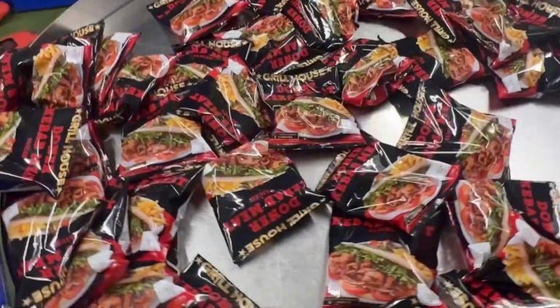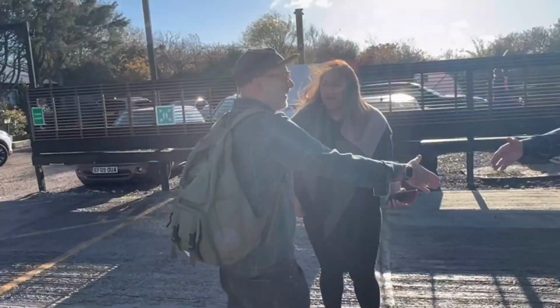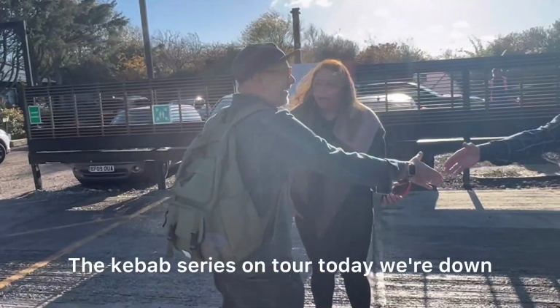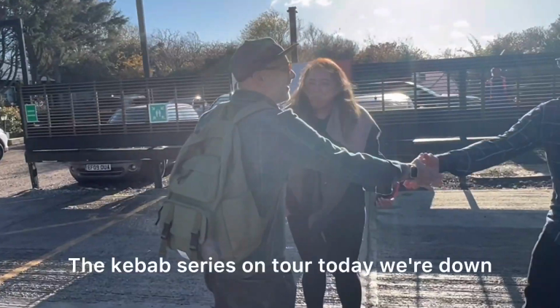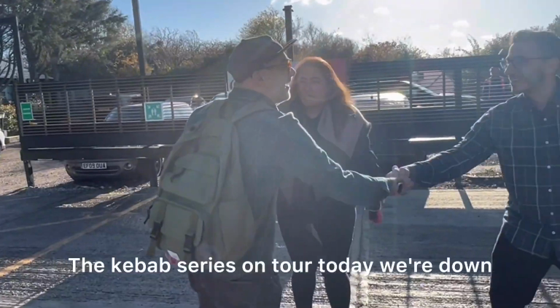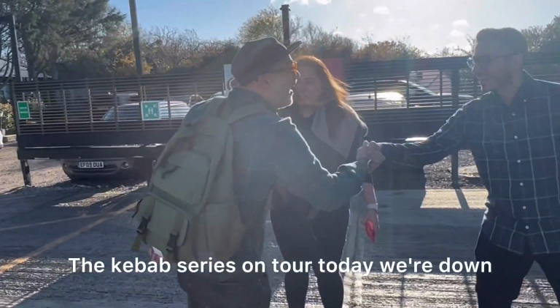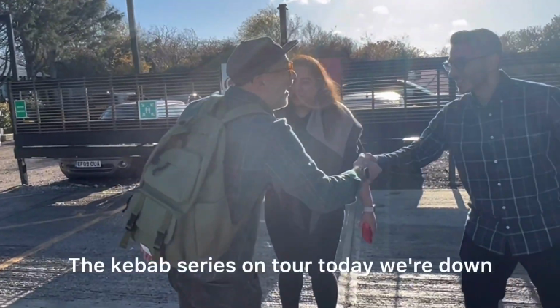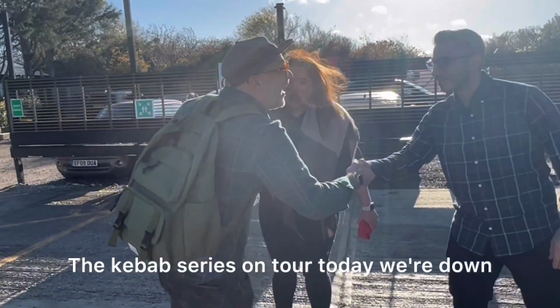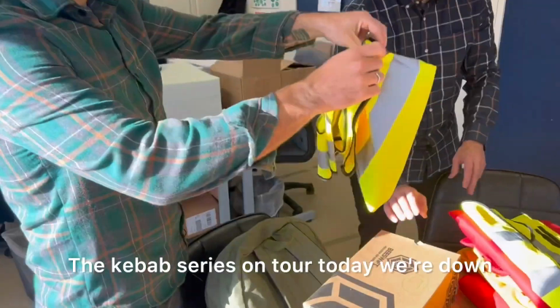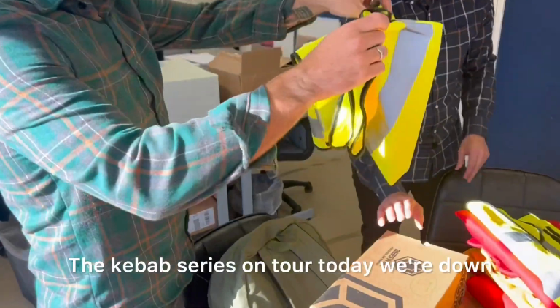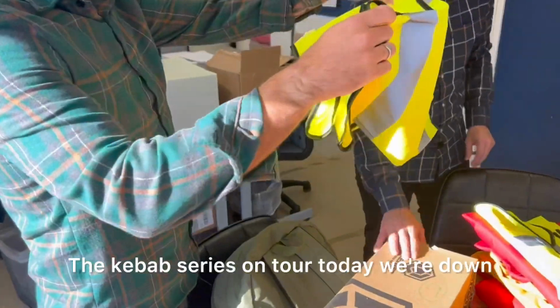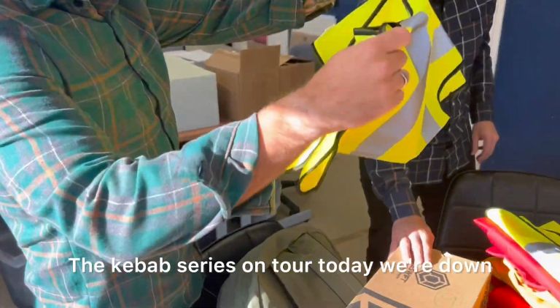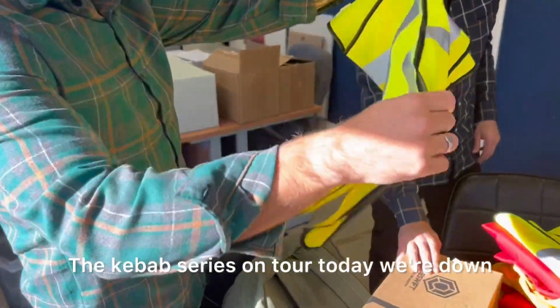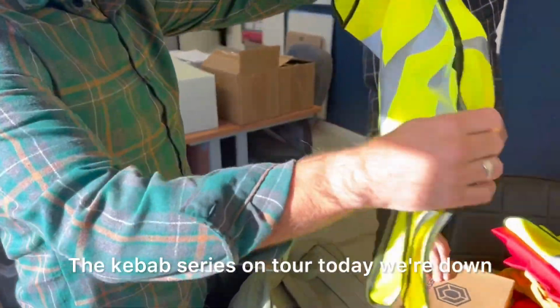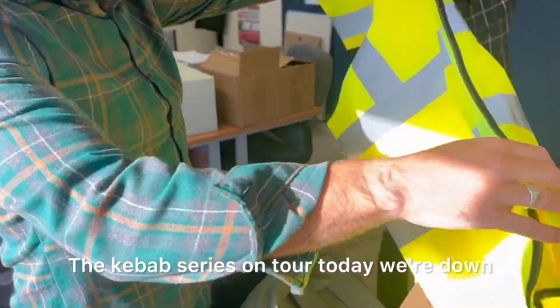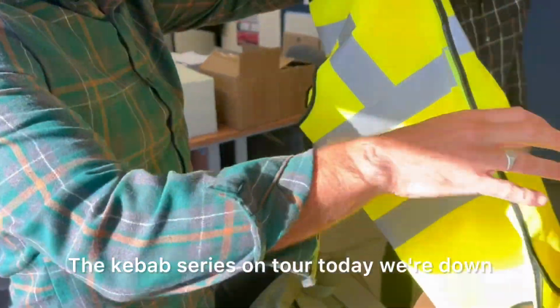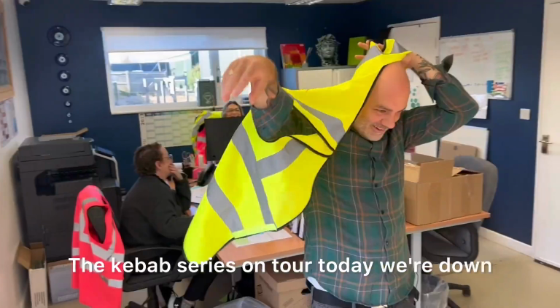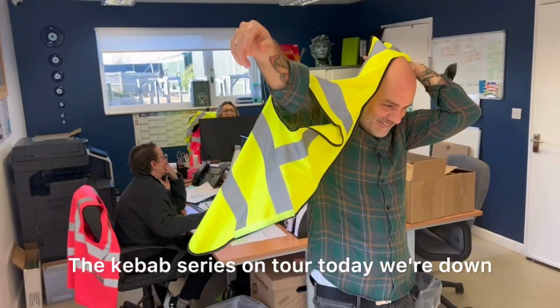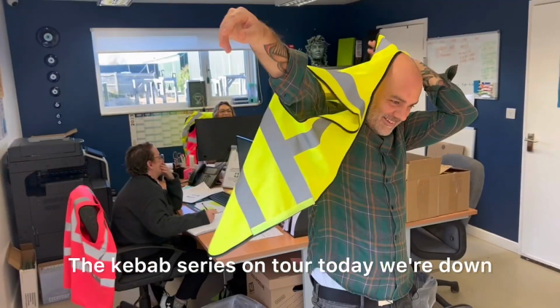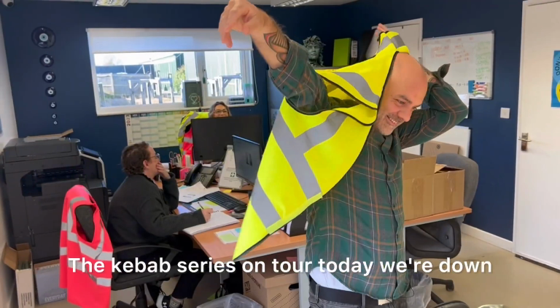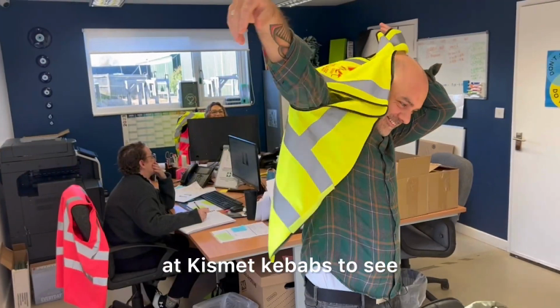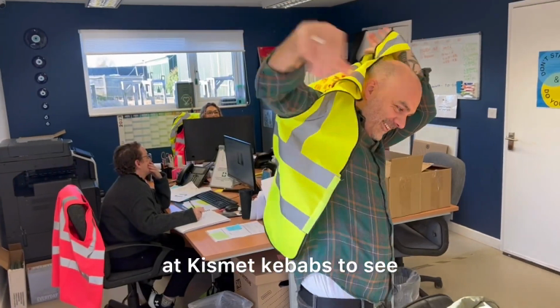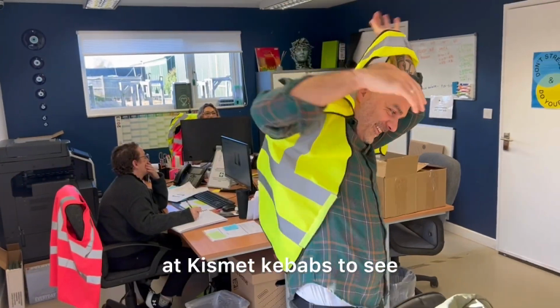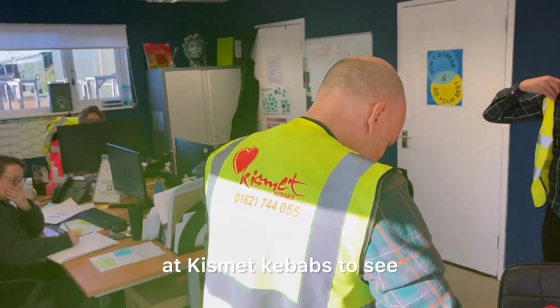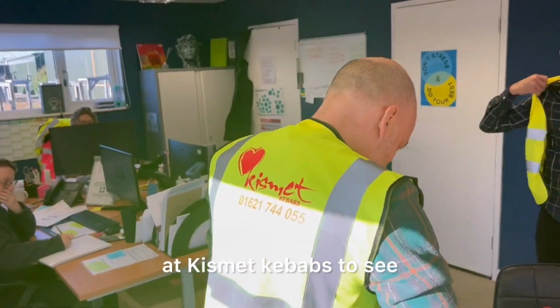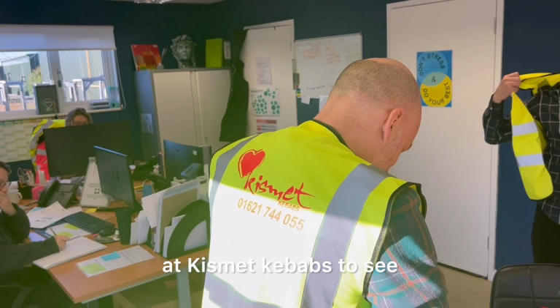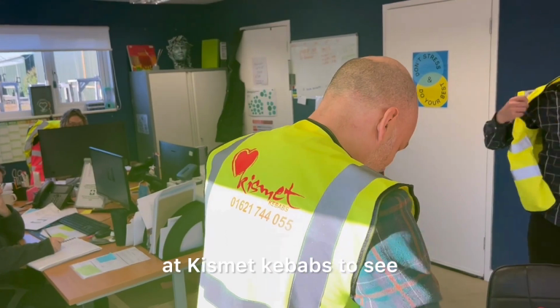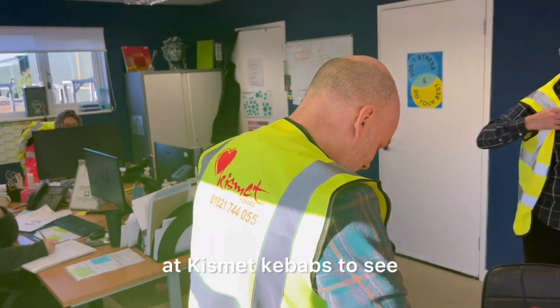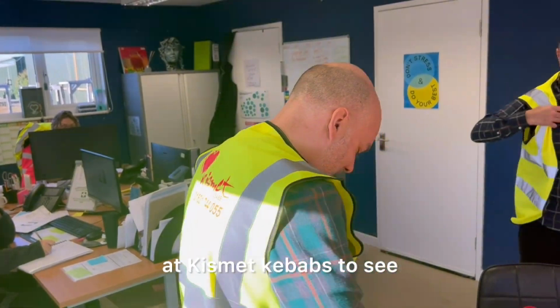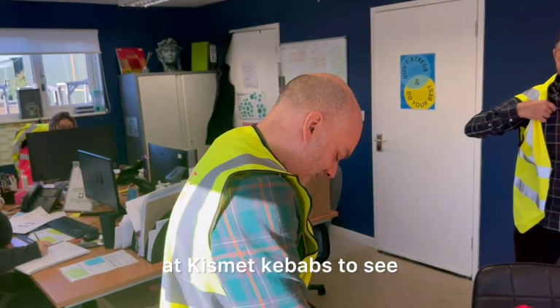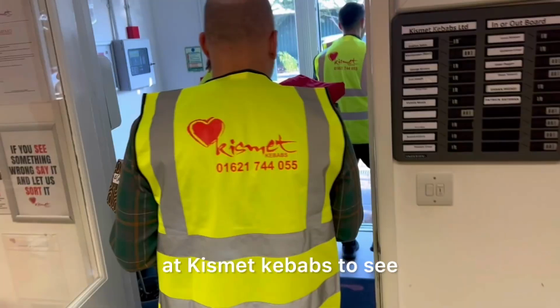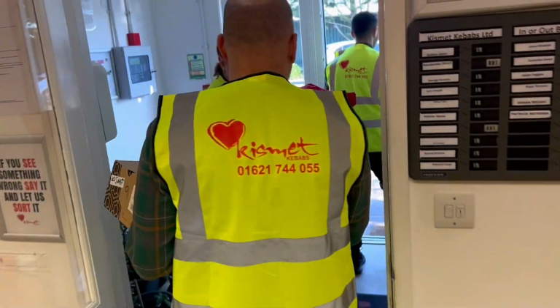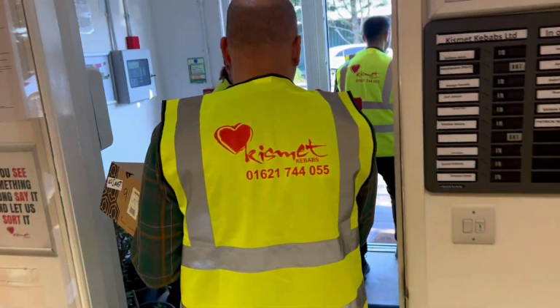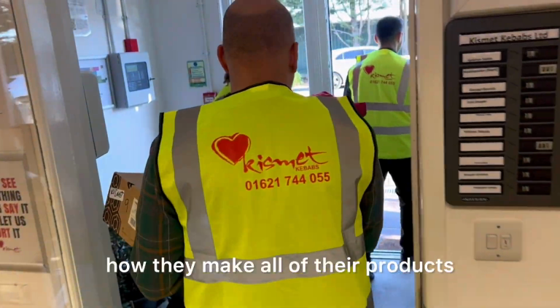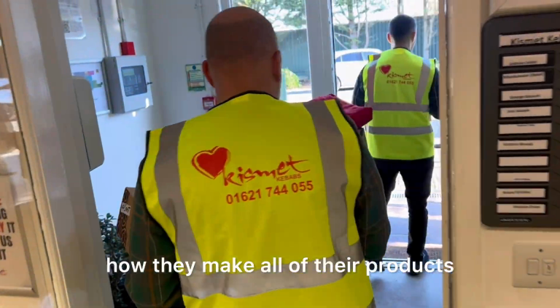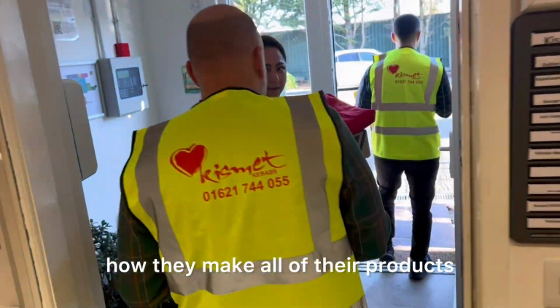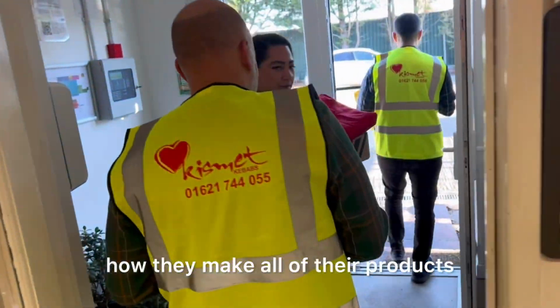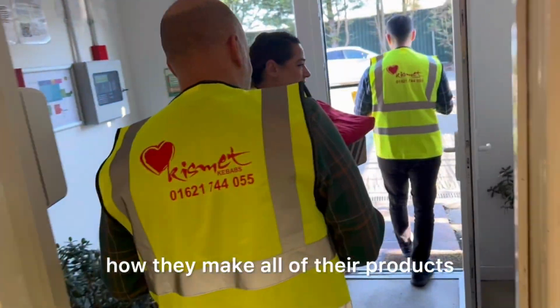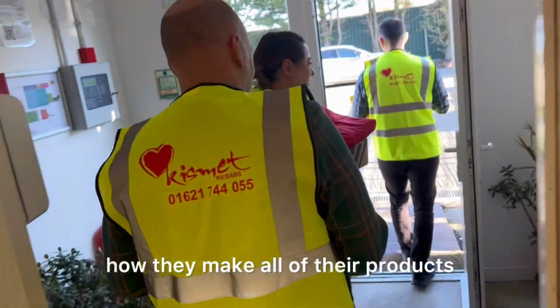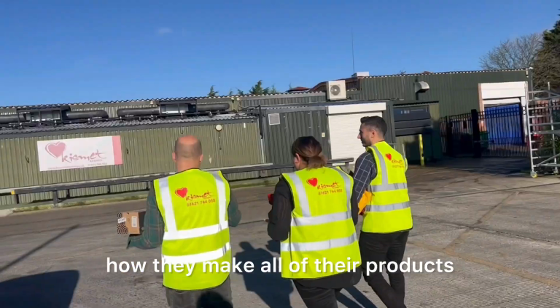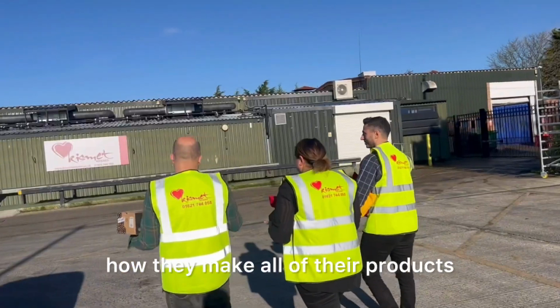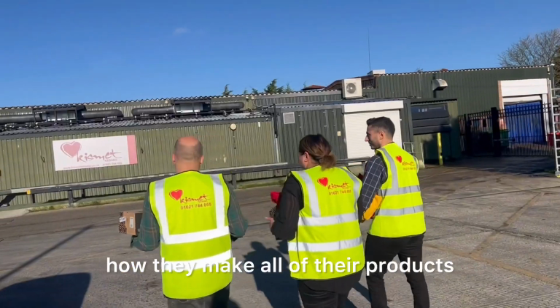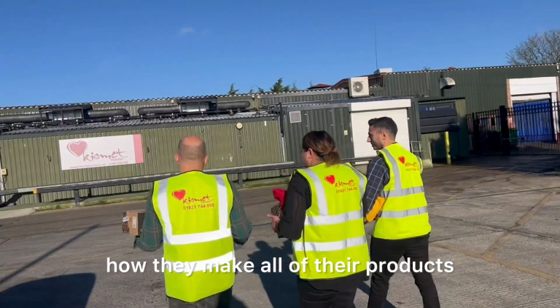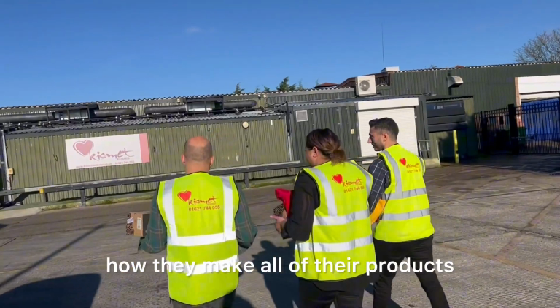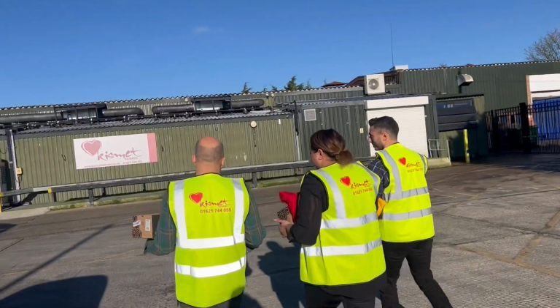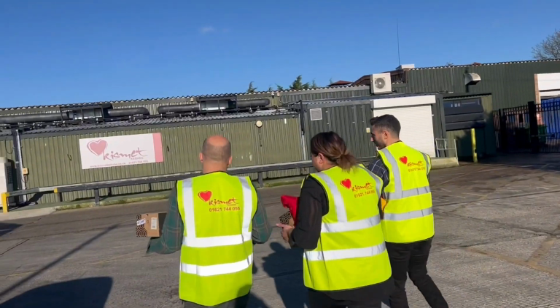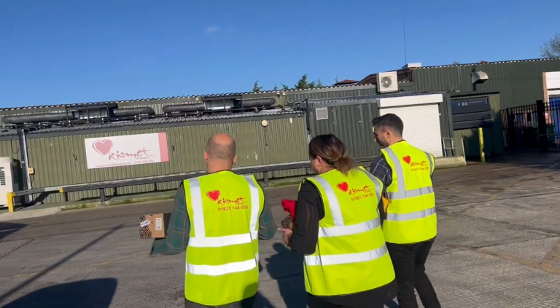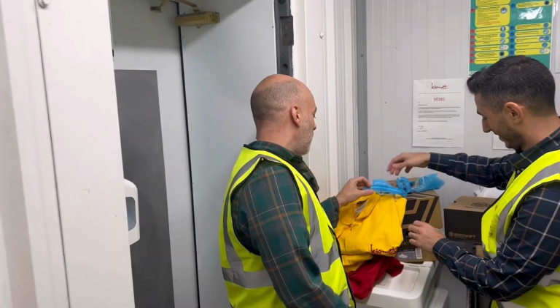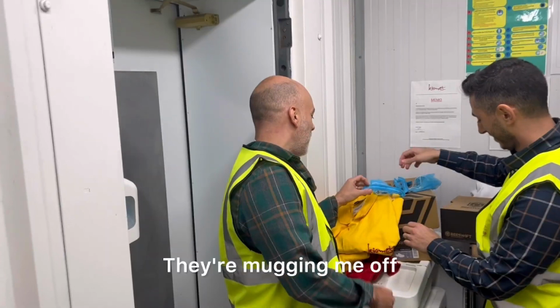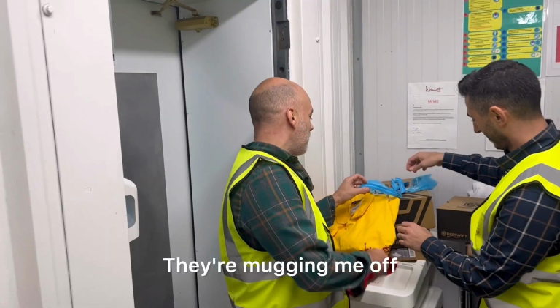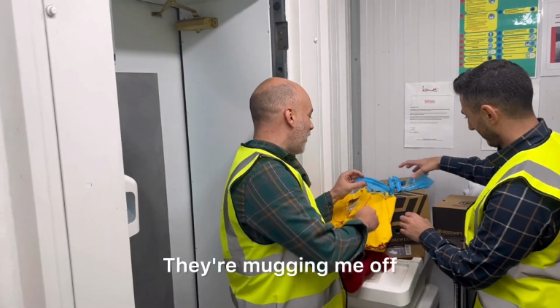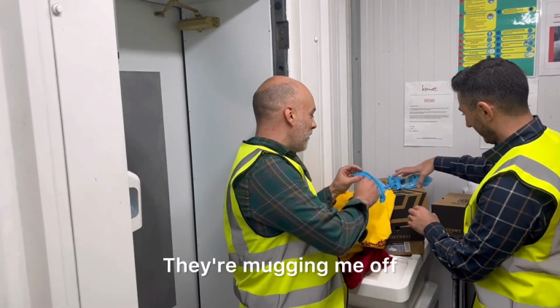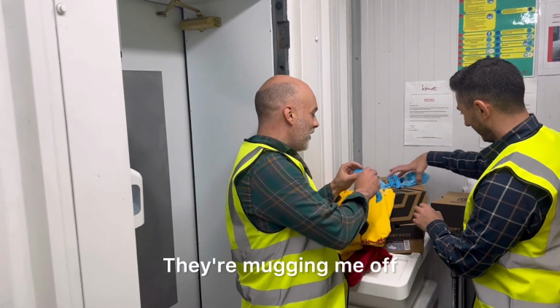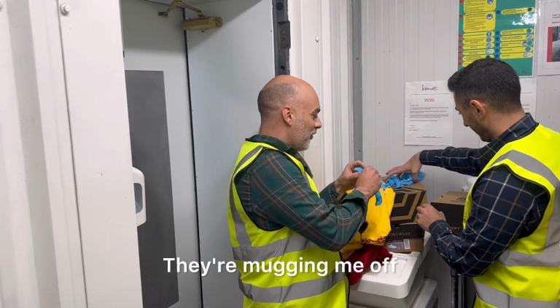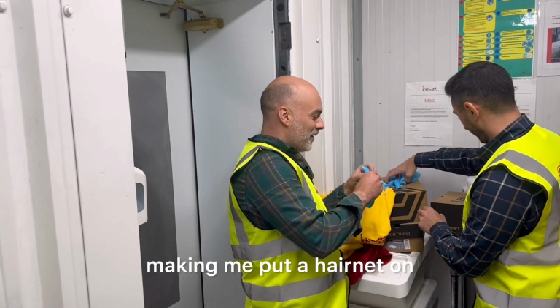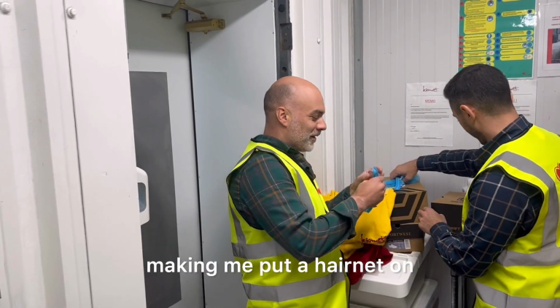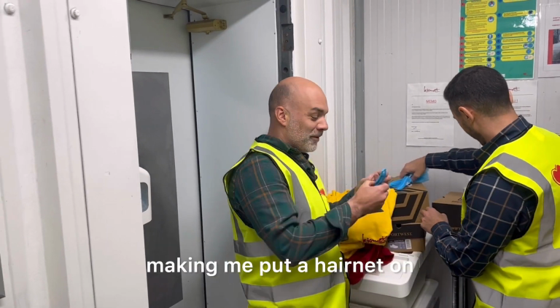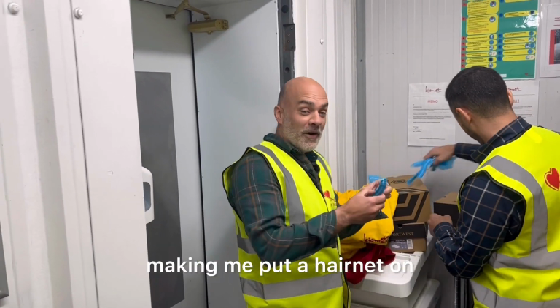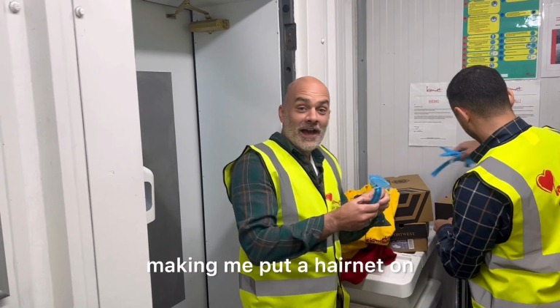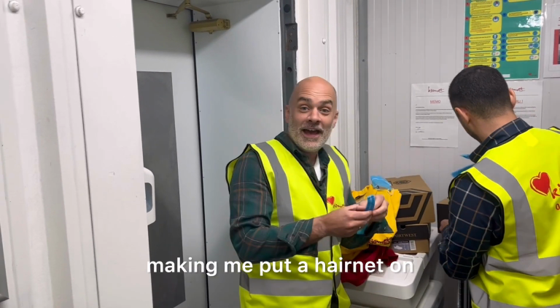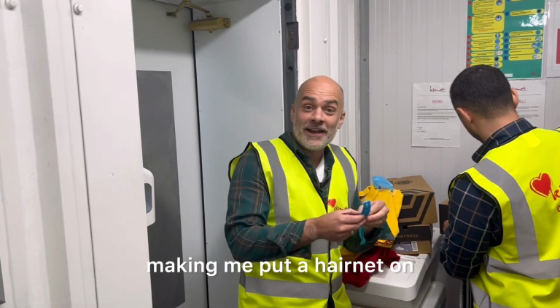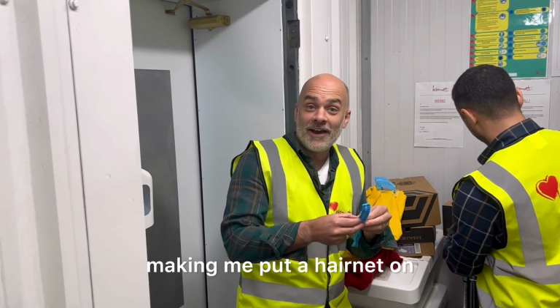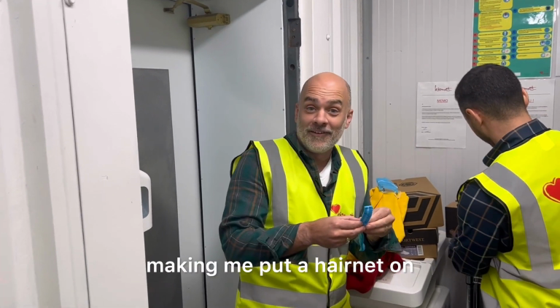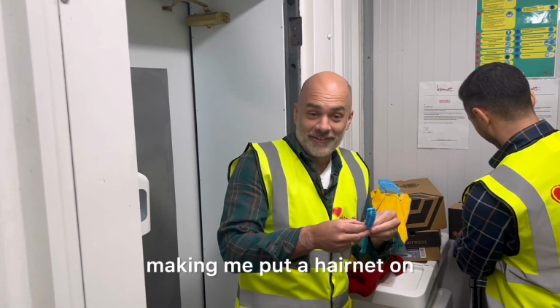The Kebab Series on tour. Today, we're down at Kismet Kebabs to see how they make all of their products. They're mugging me off, making me put a hairnet on.